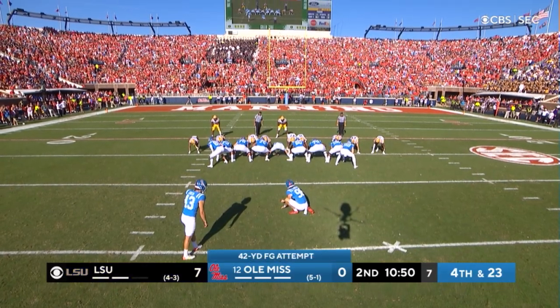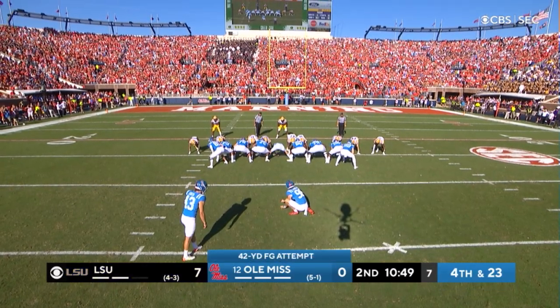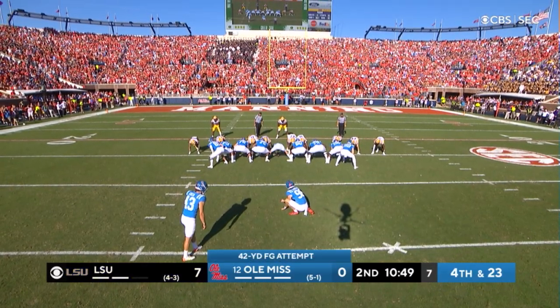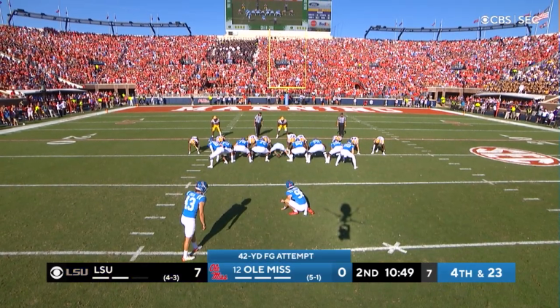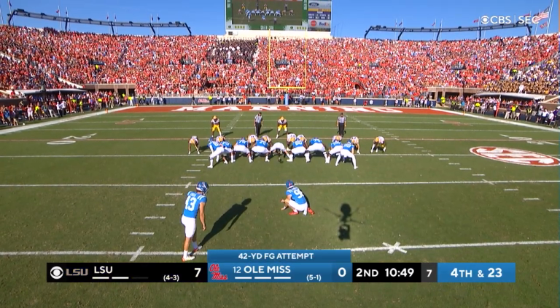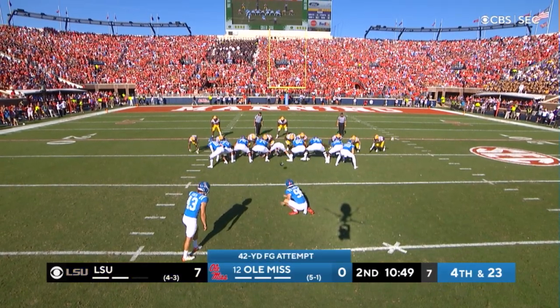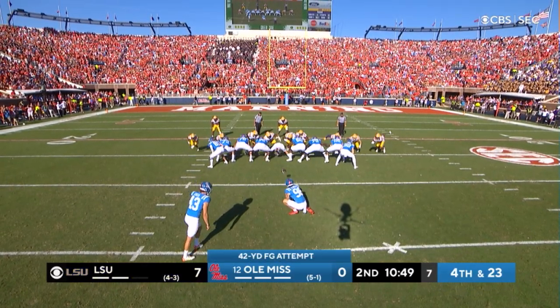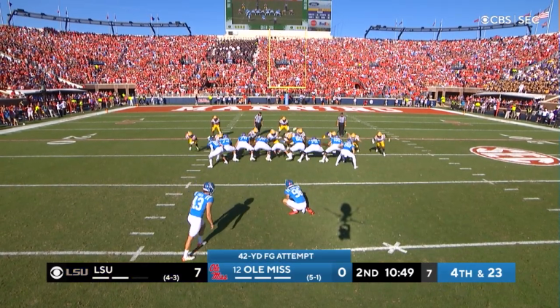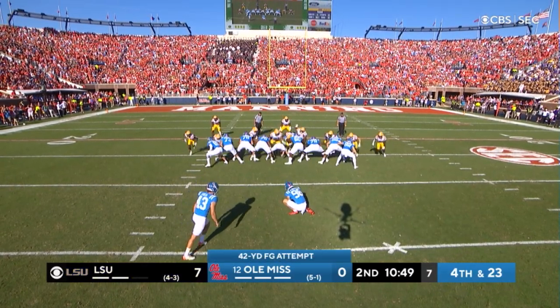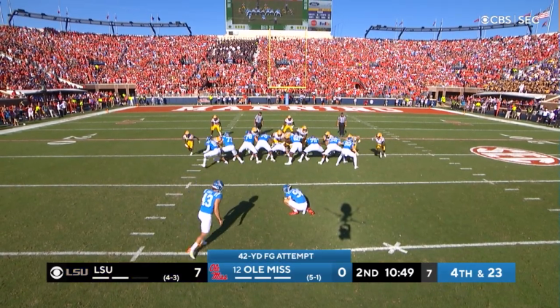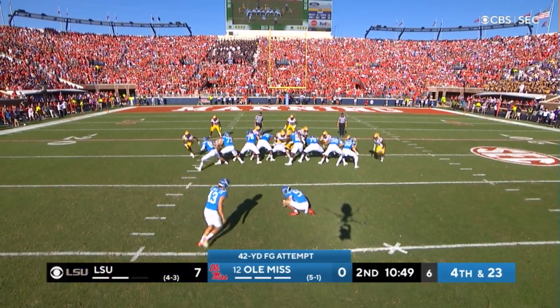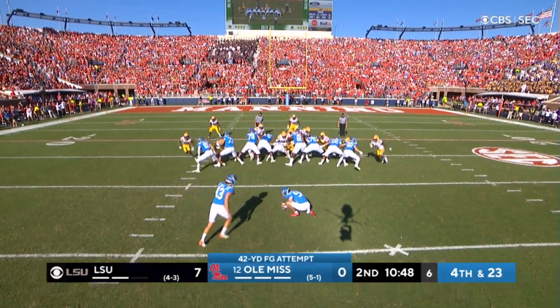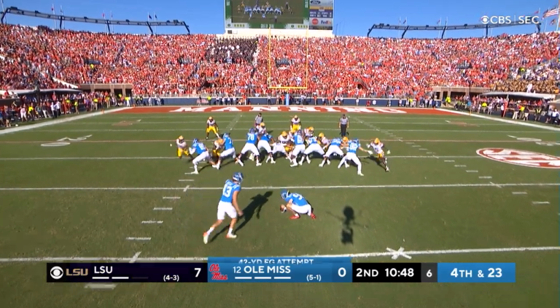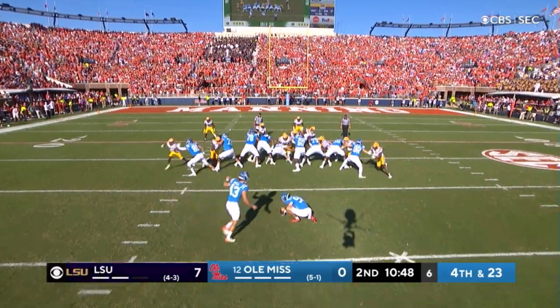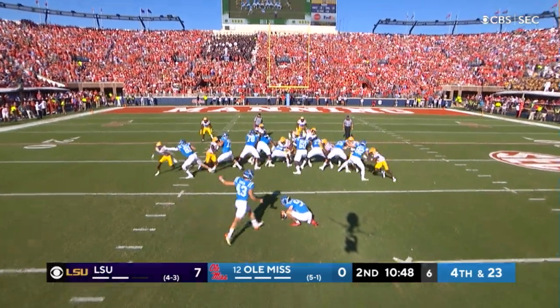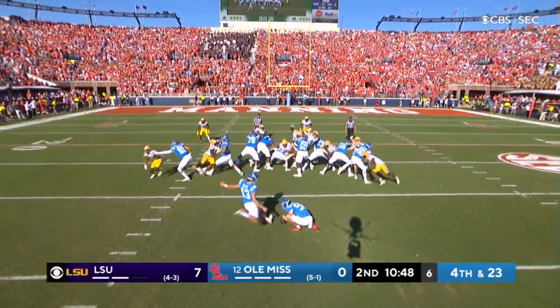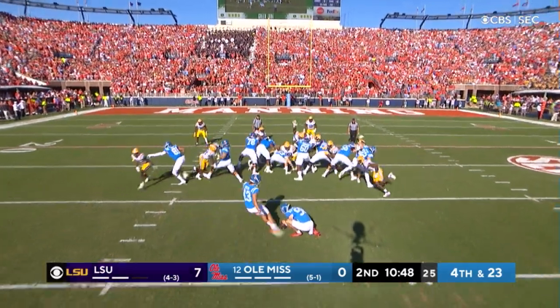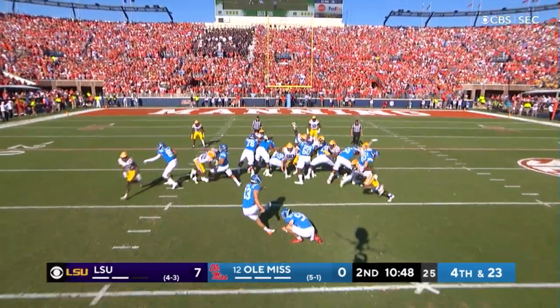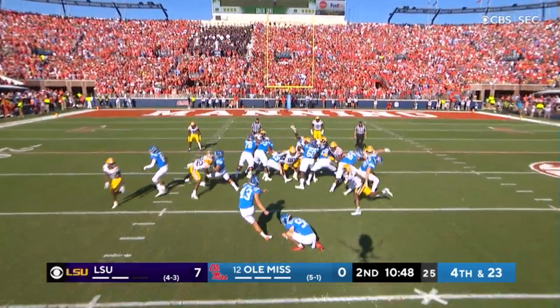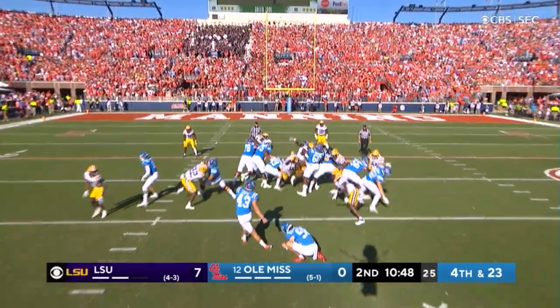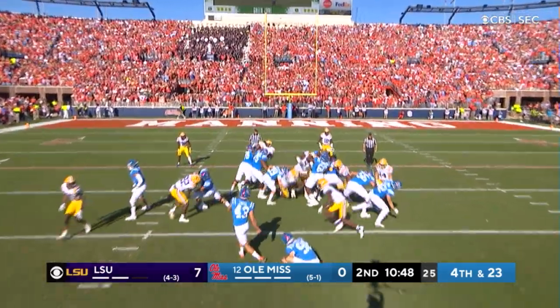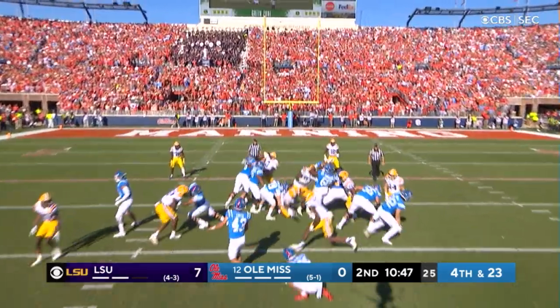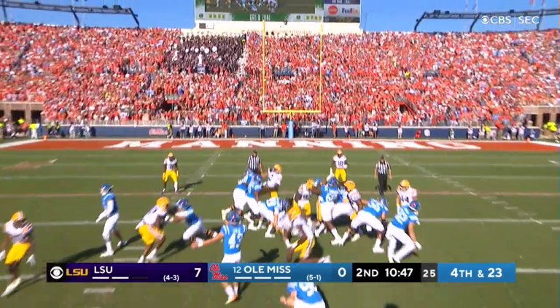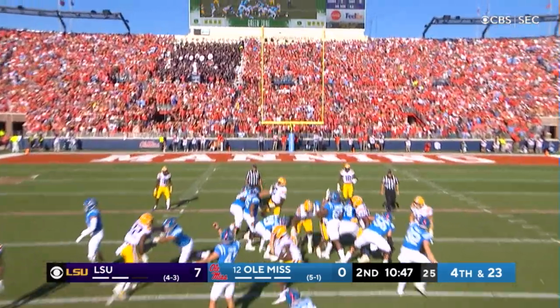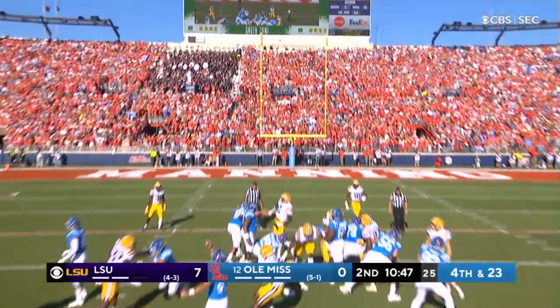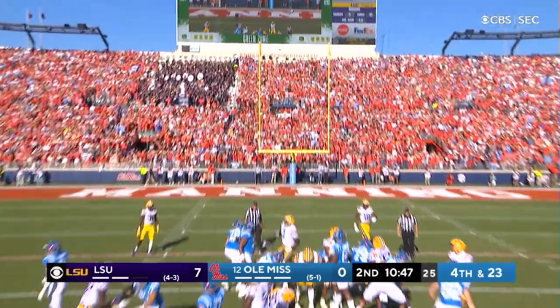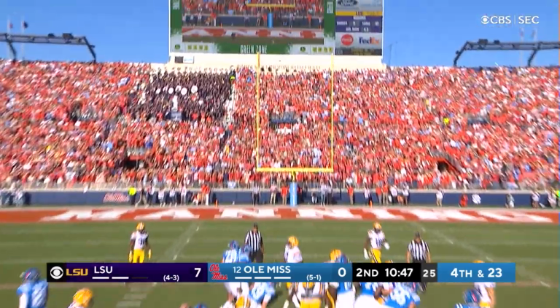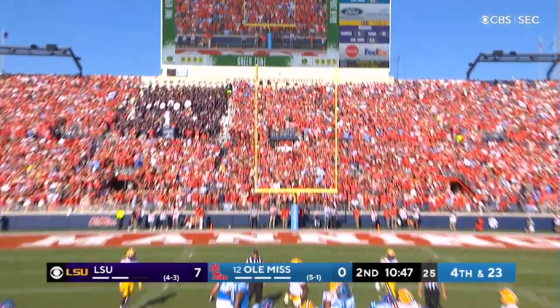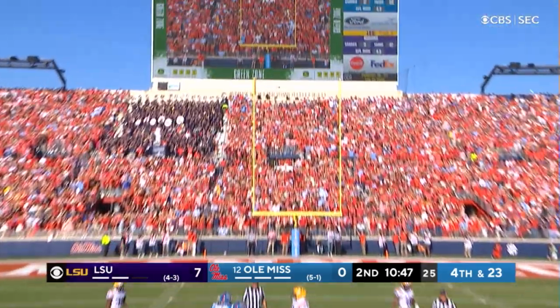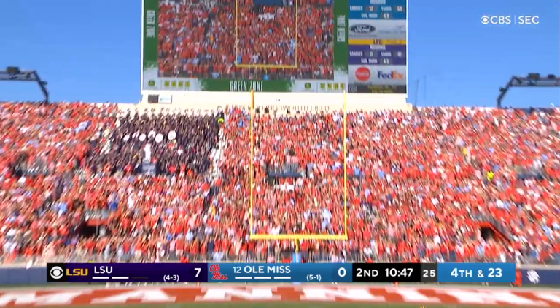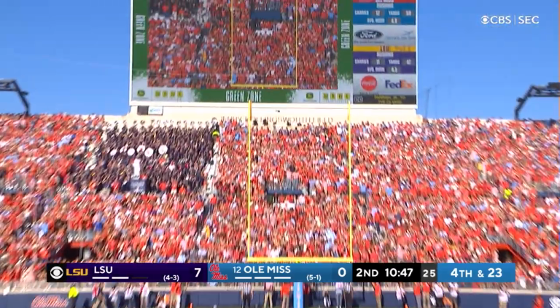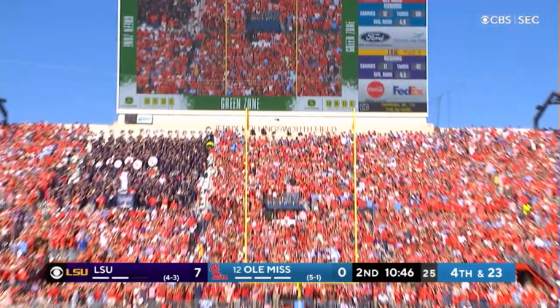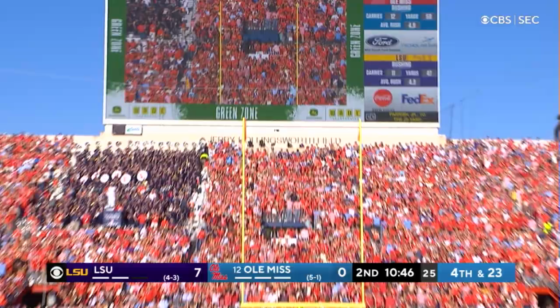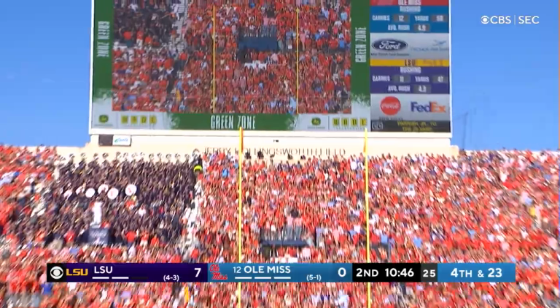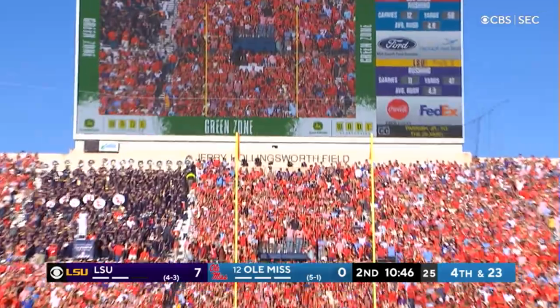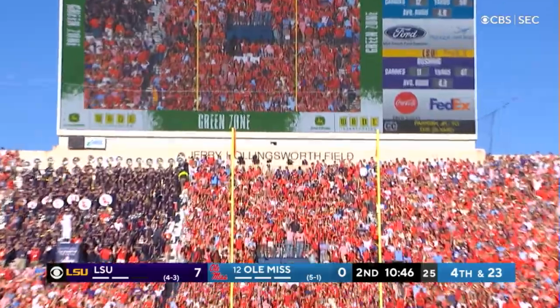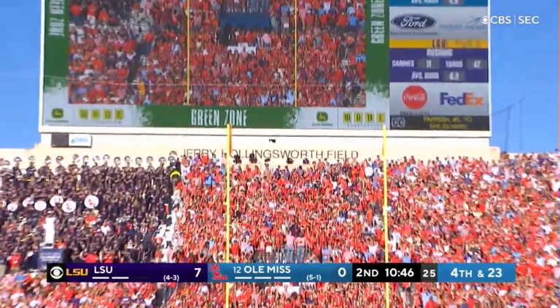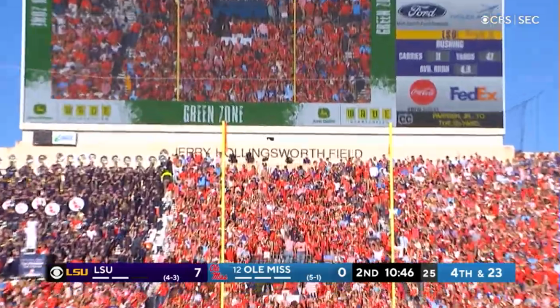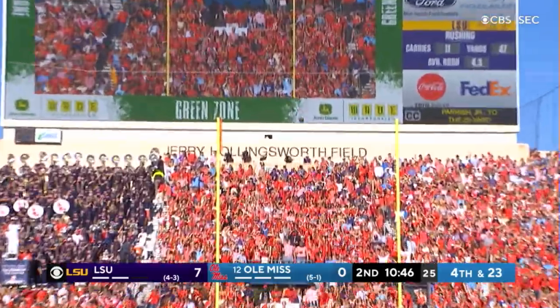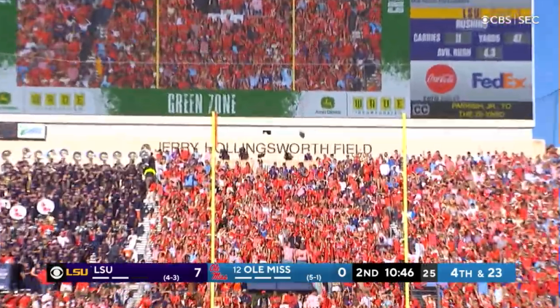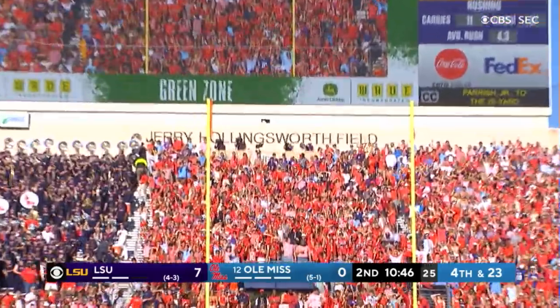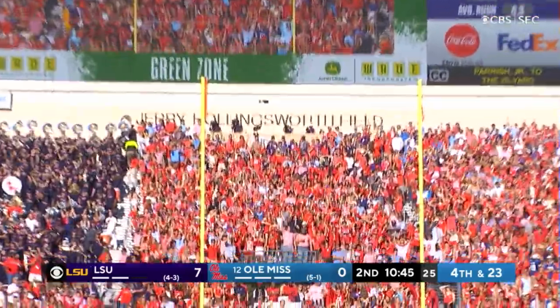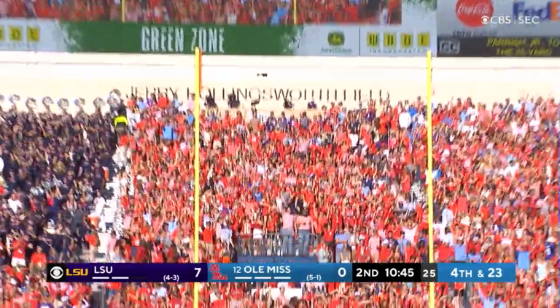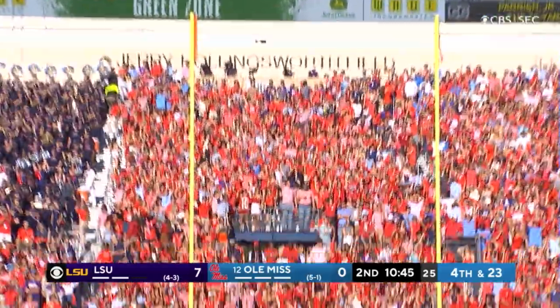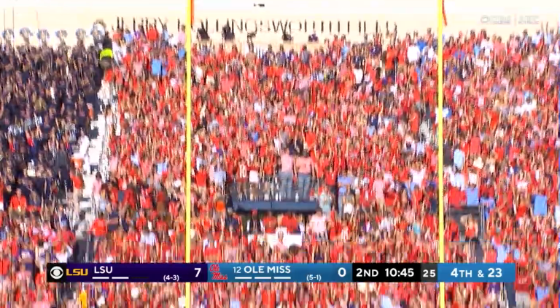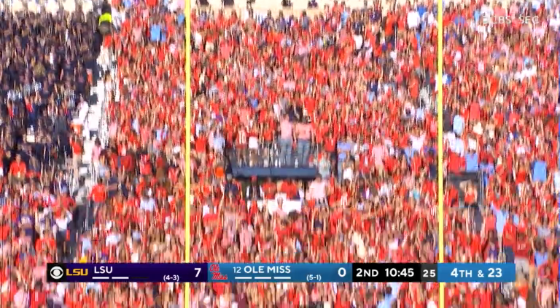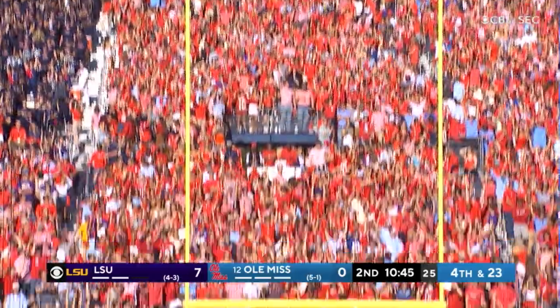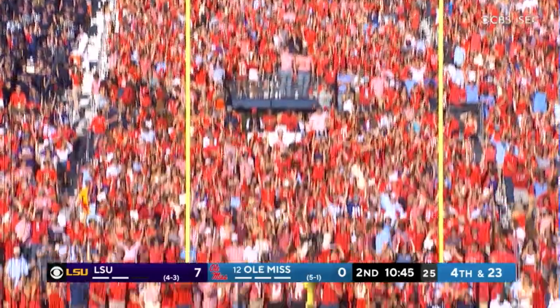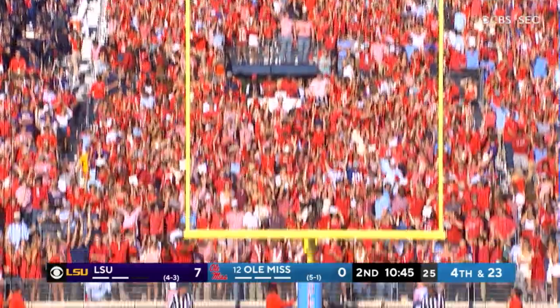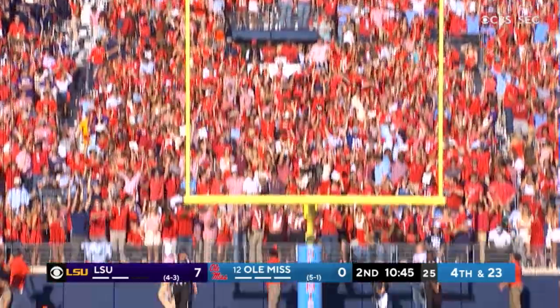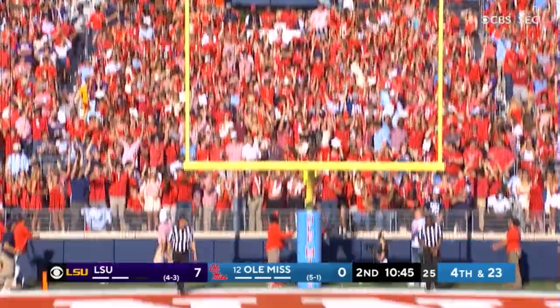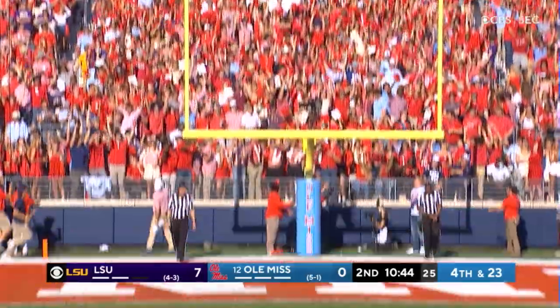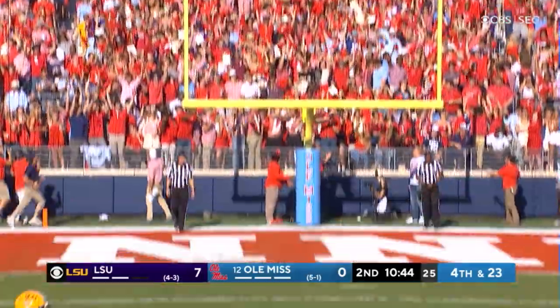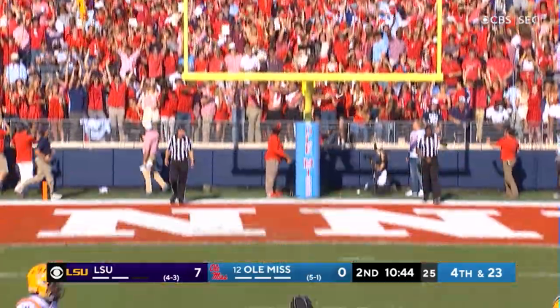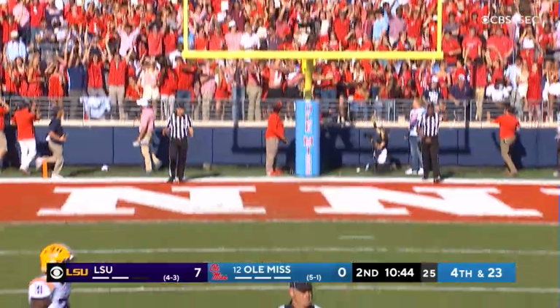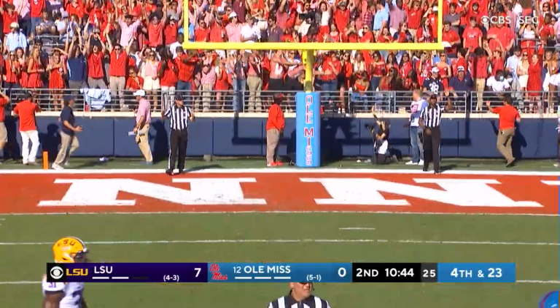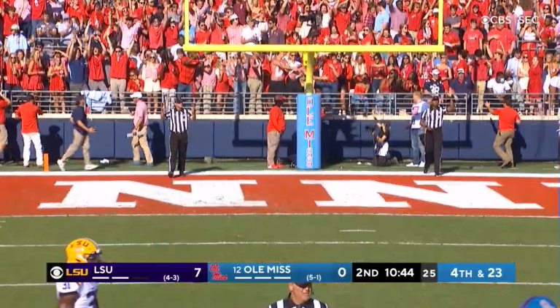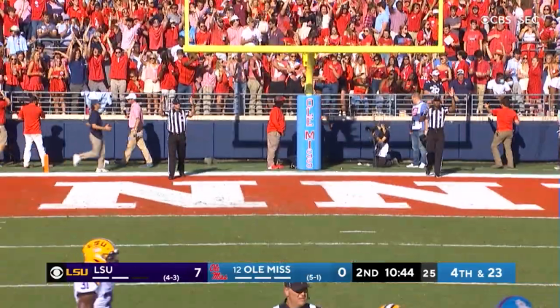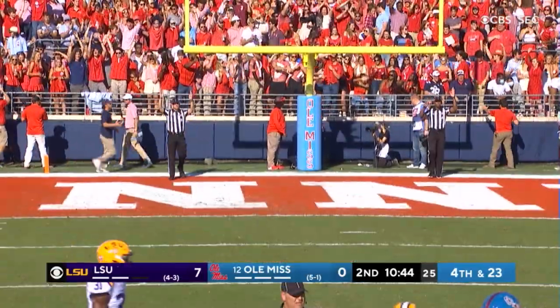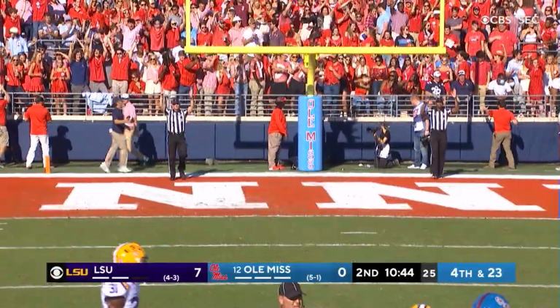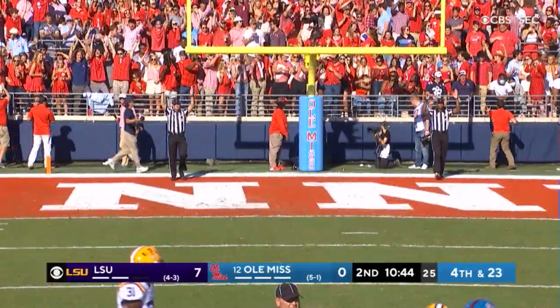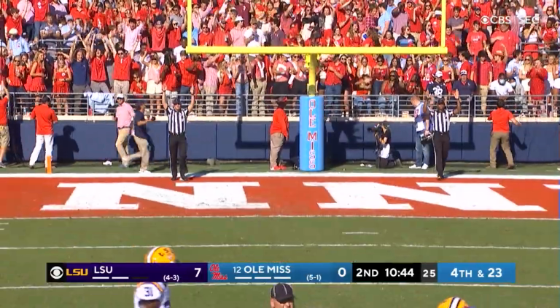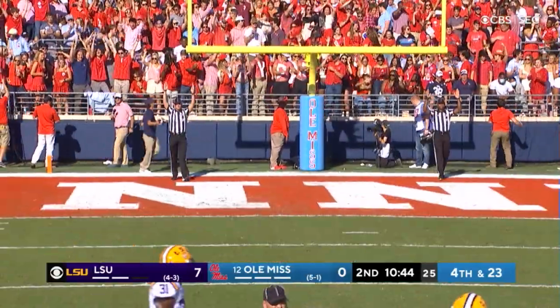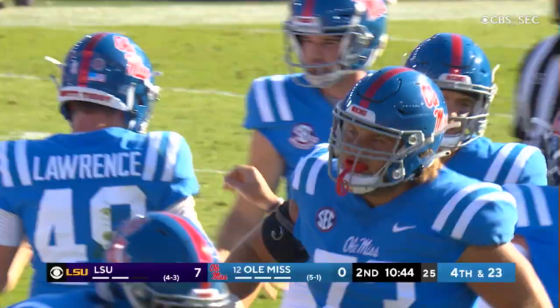Caden Costa to try to put Ole Miss on the board. Got it right down the pipe. Perfect.